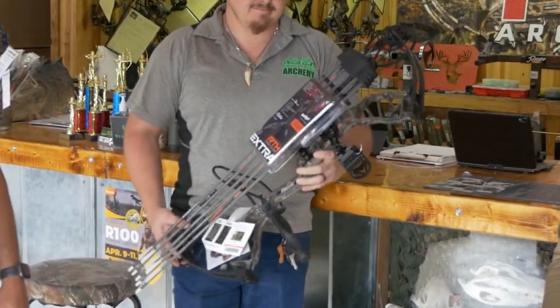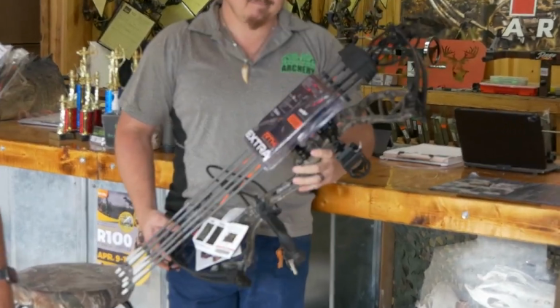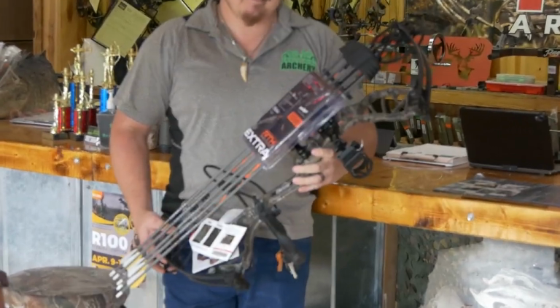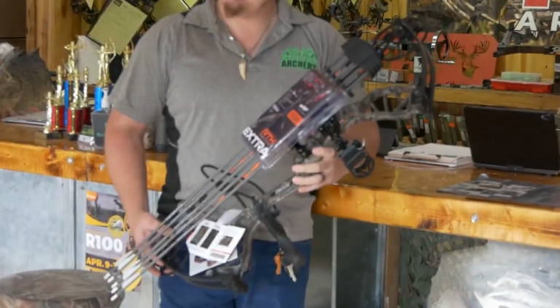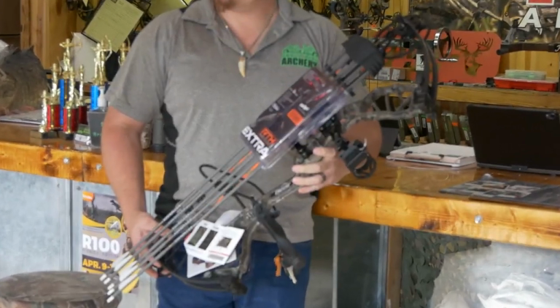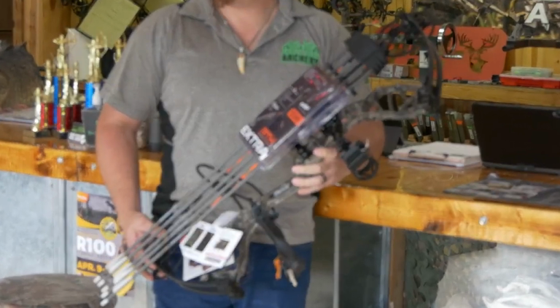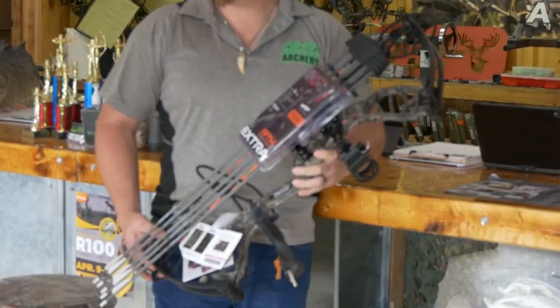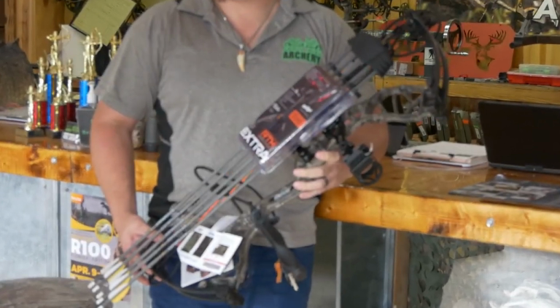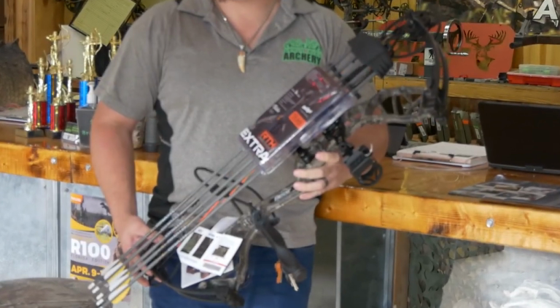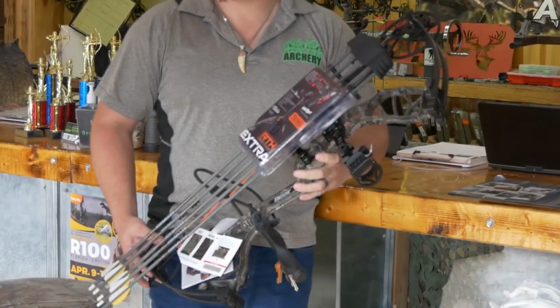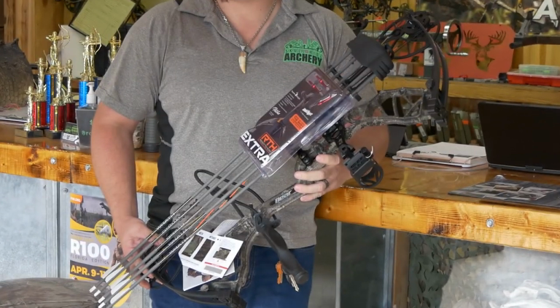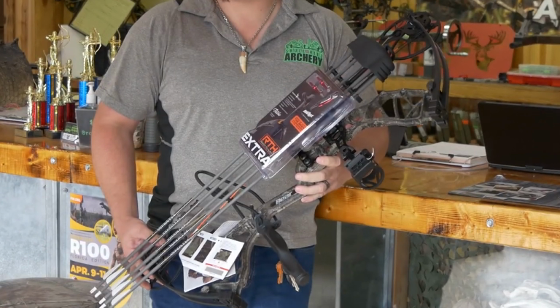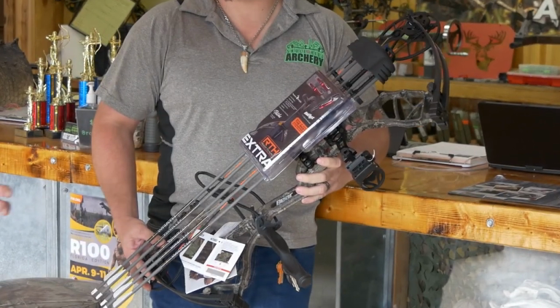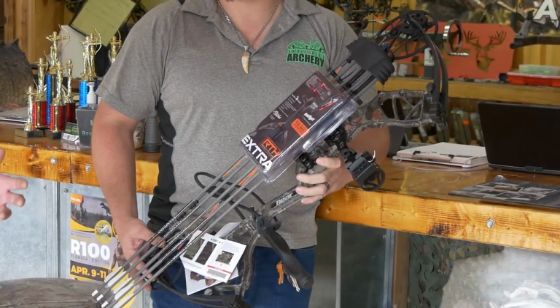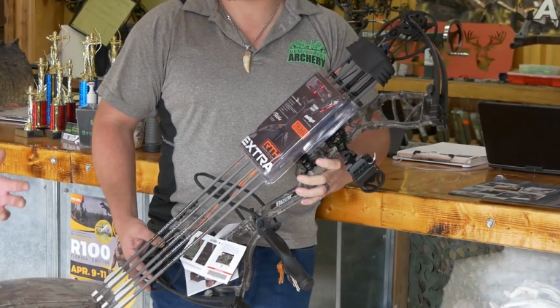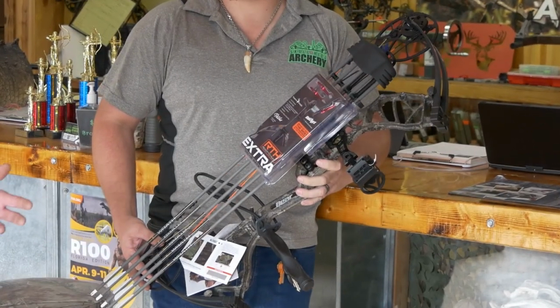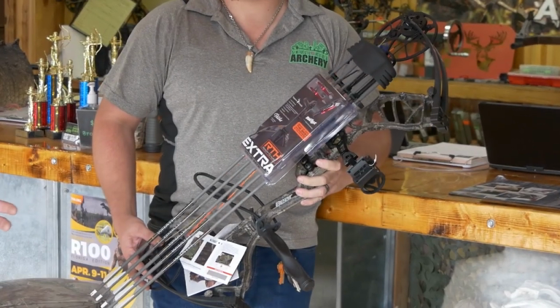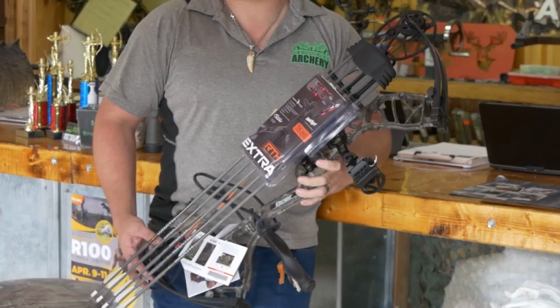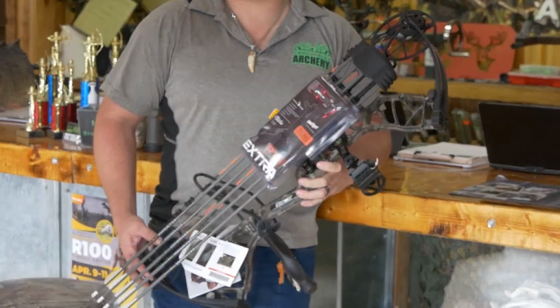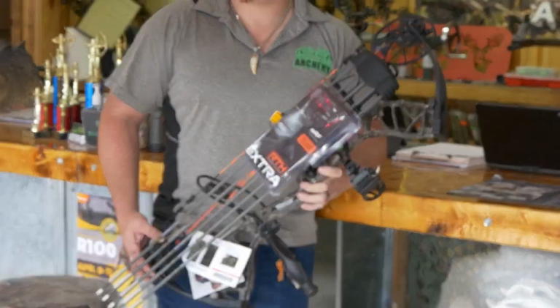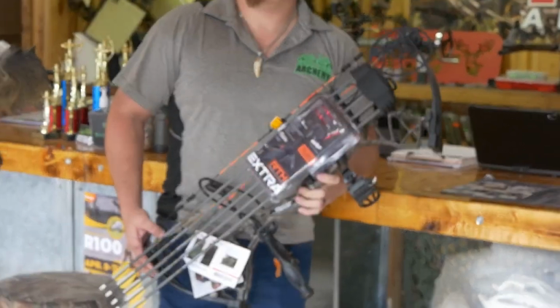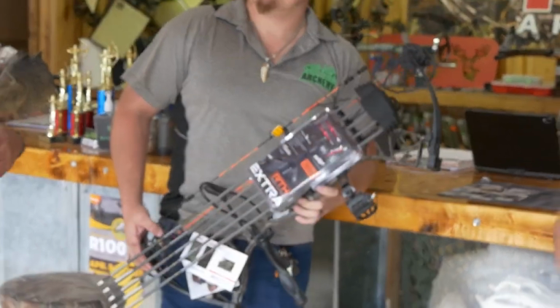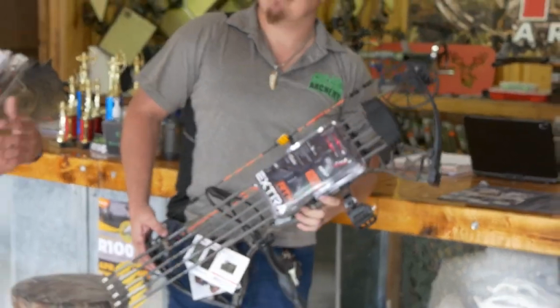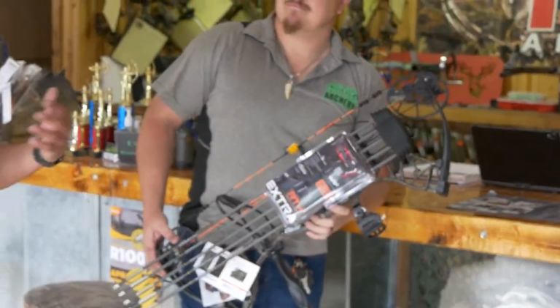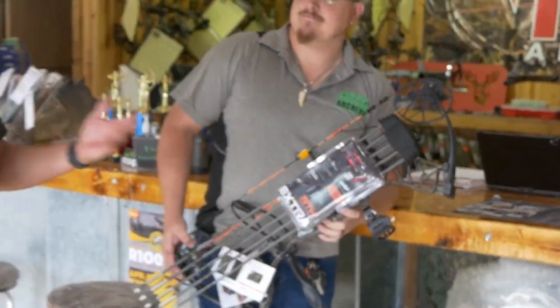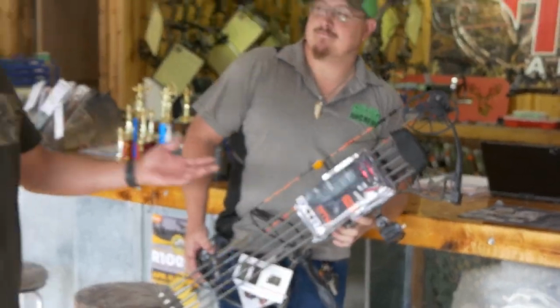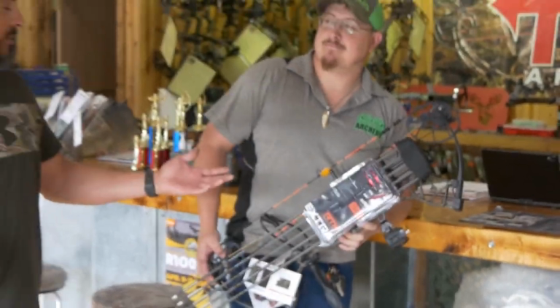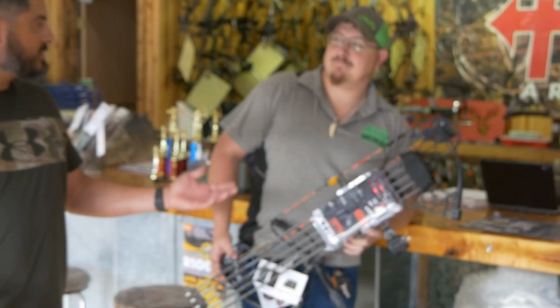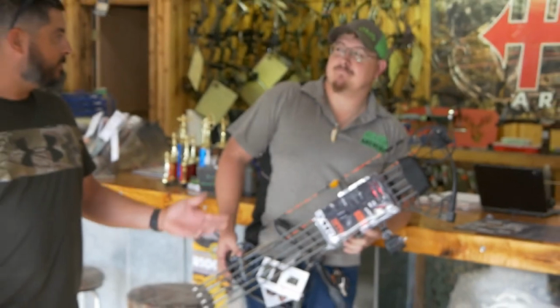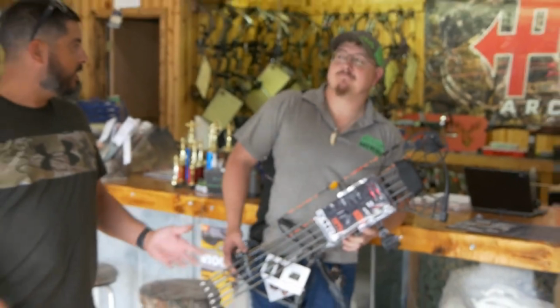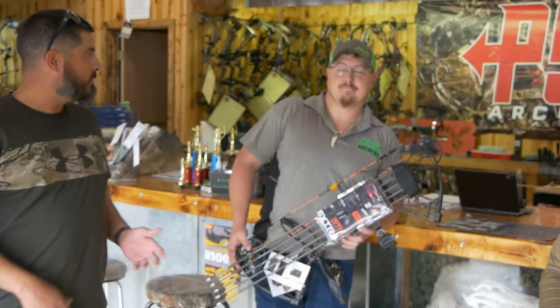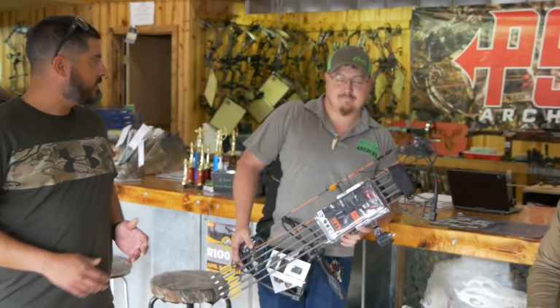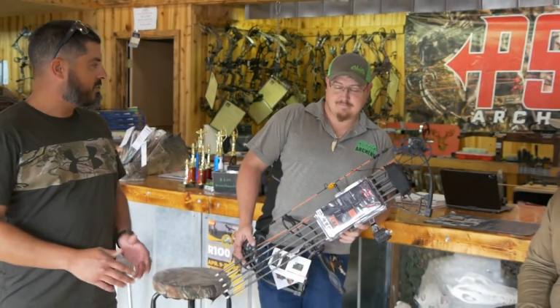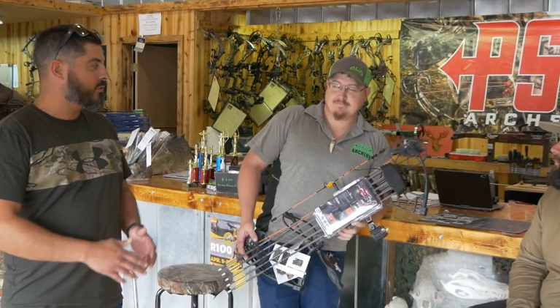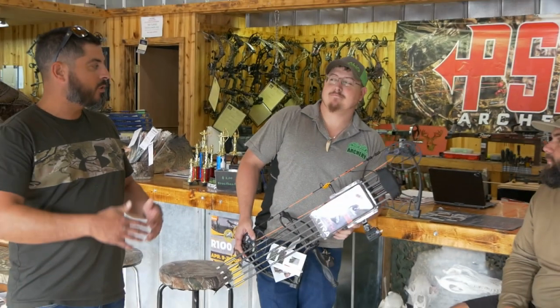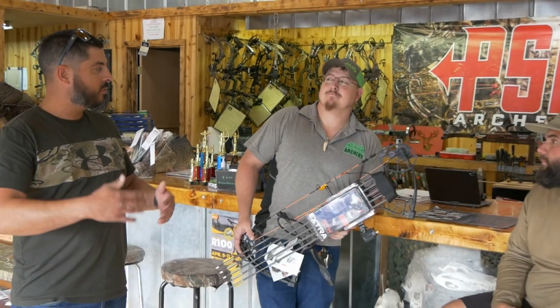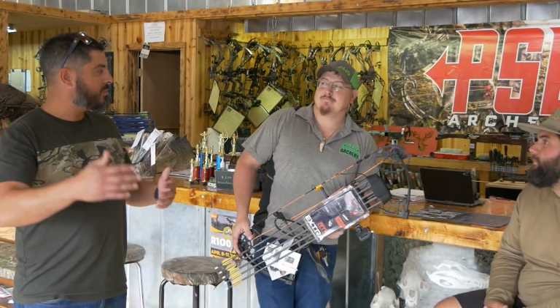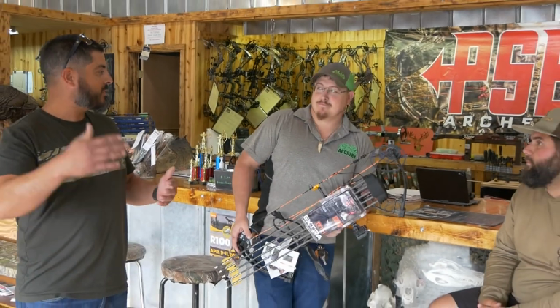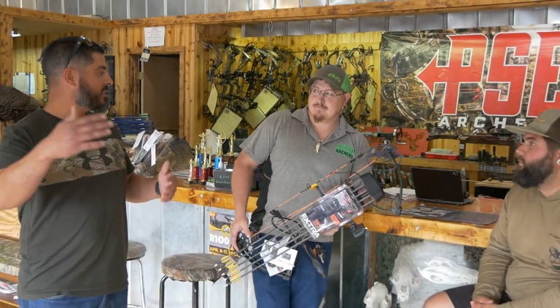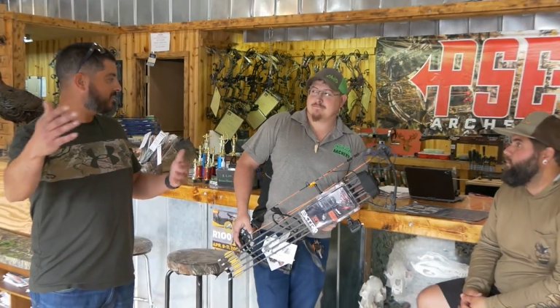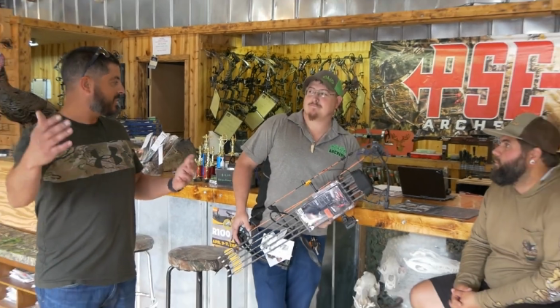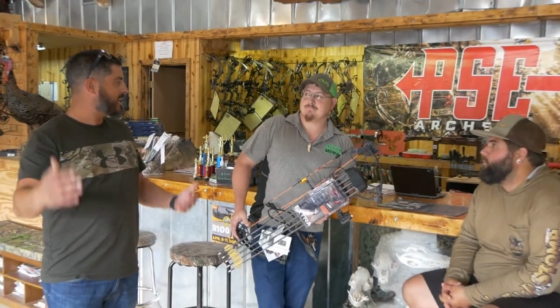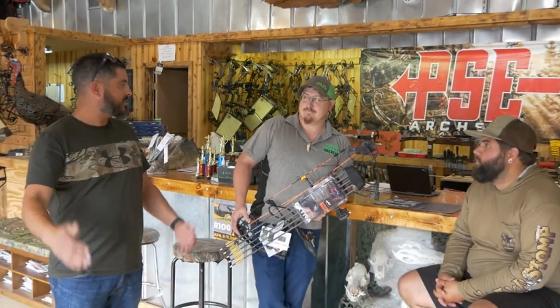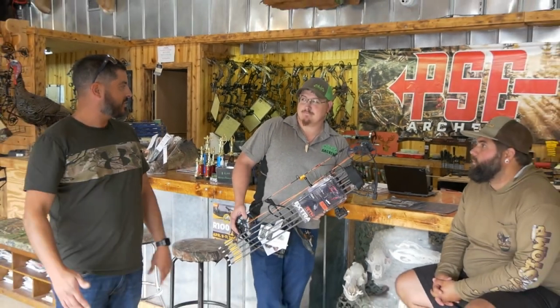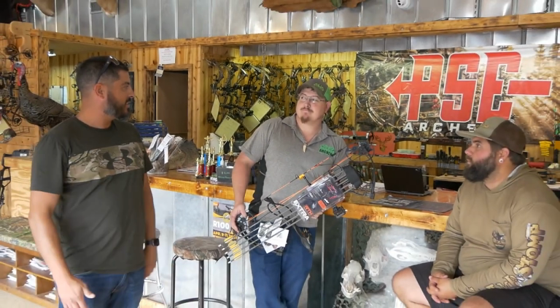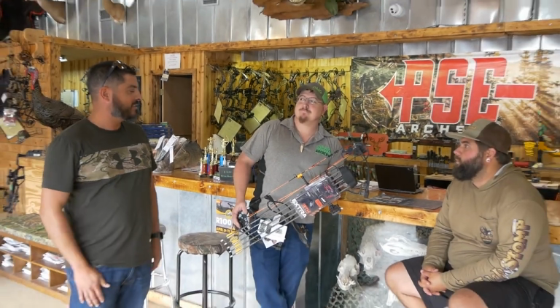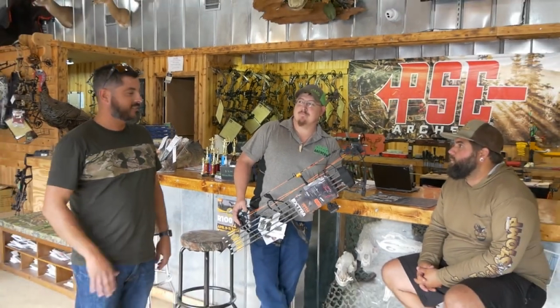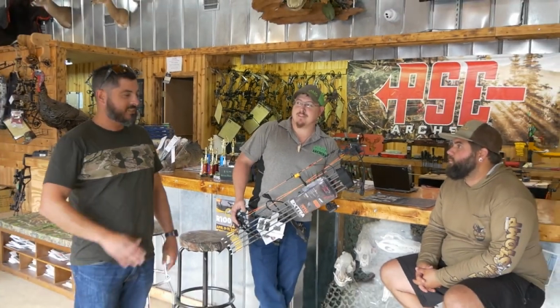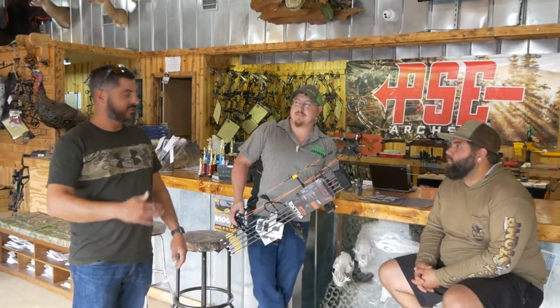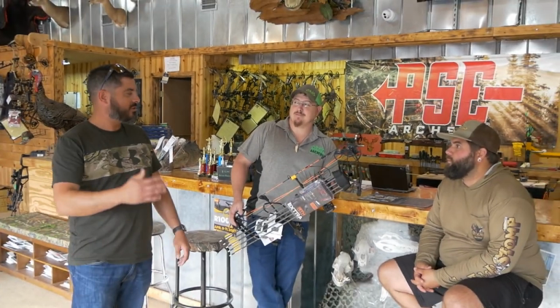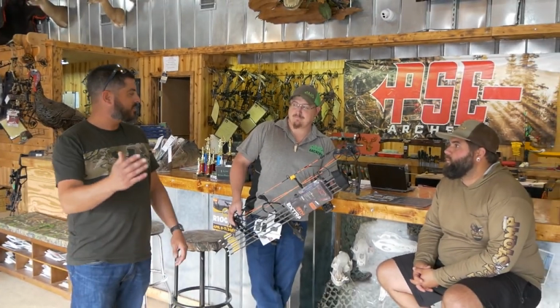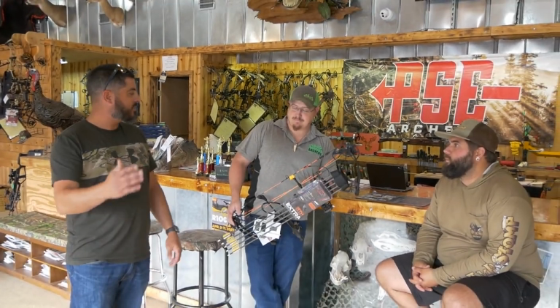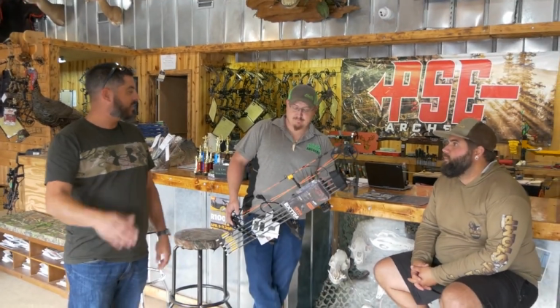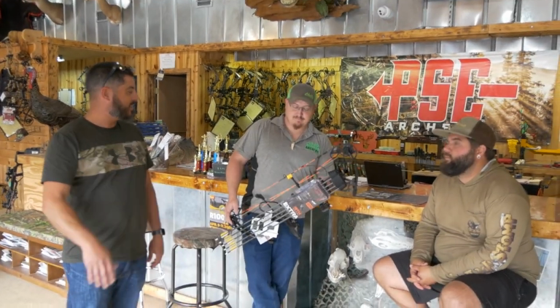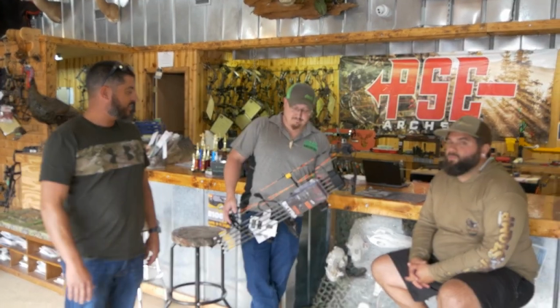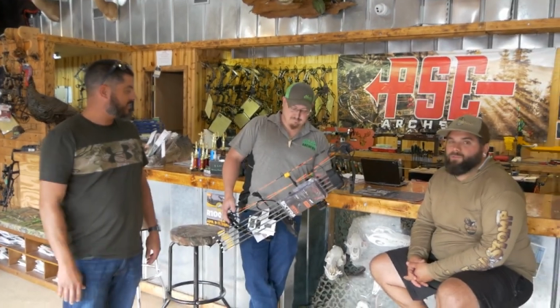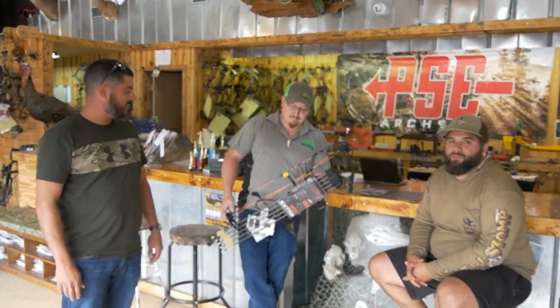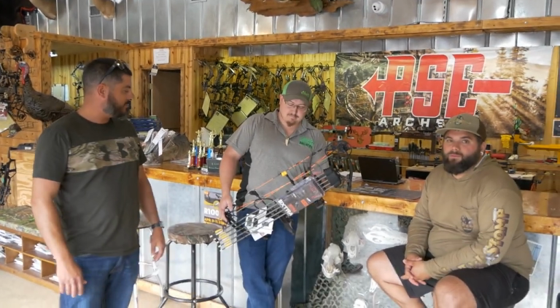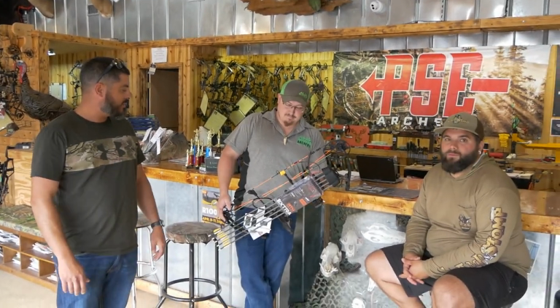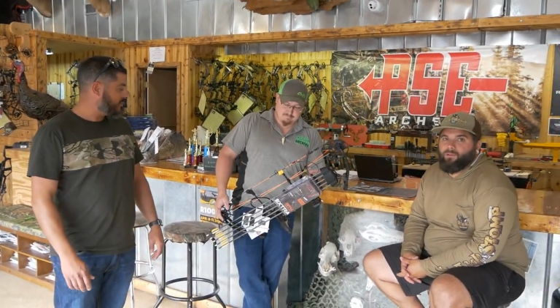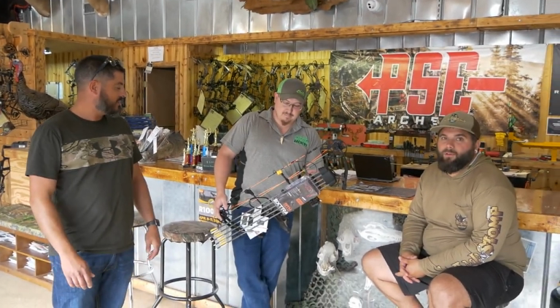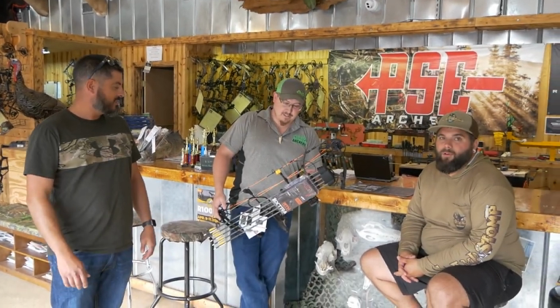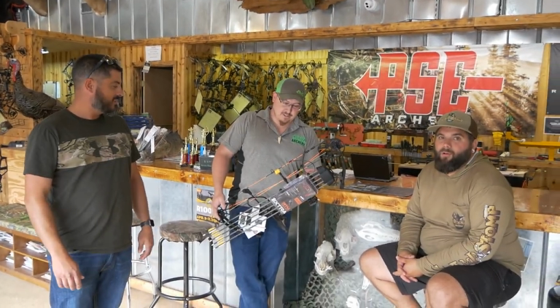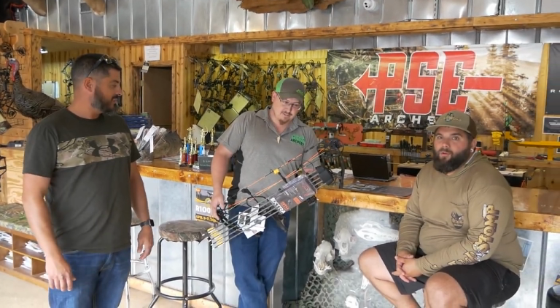So you can start off learning to shoot your first bow and grow up and actually continue hunting out of that same bow.